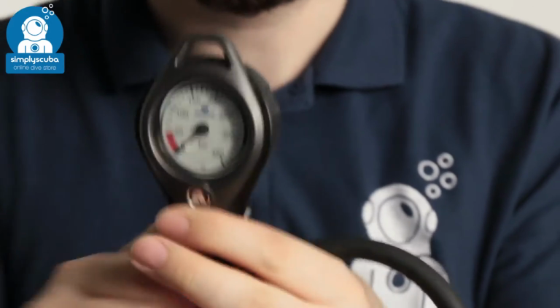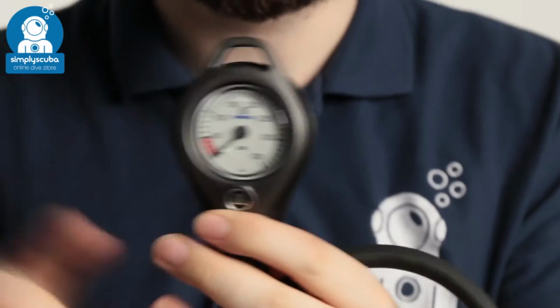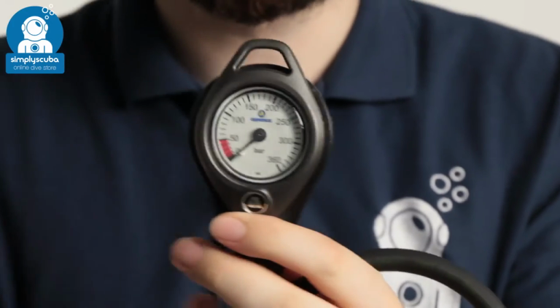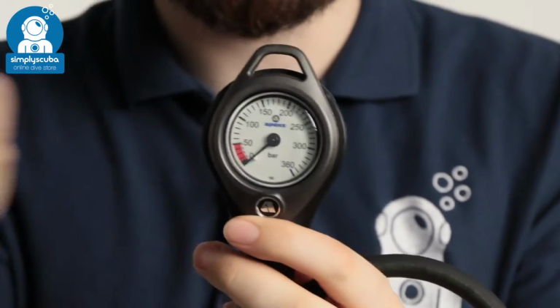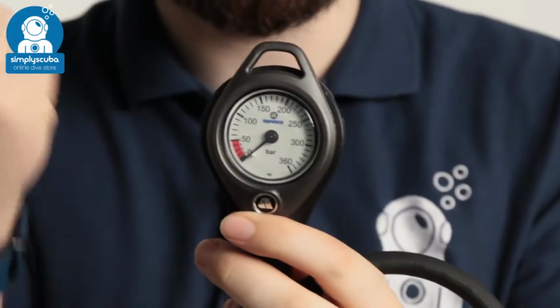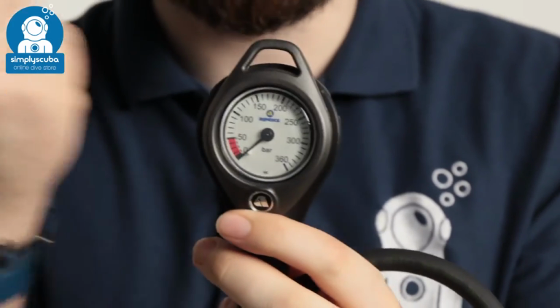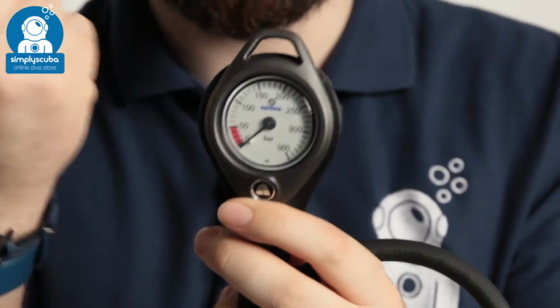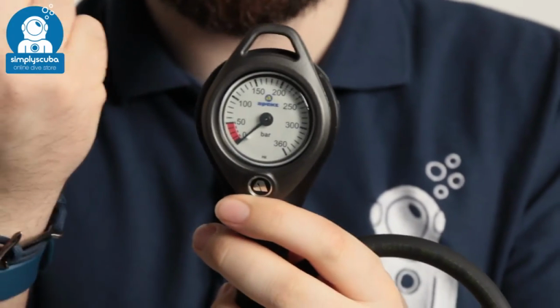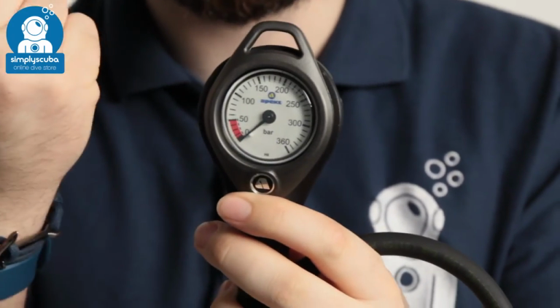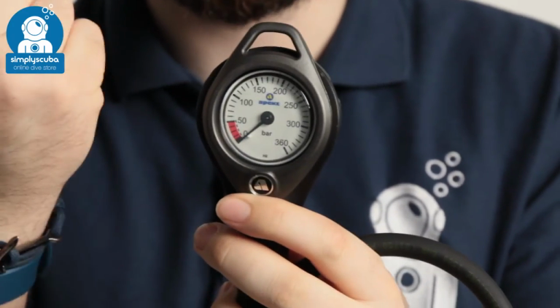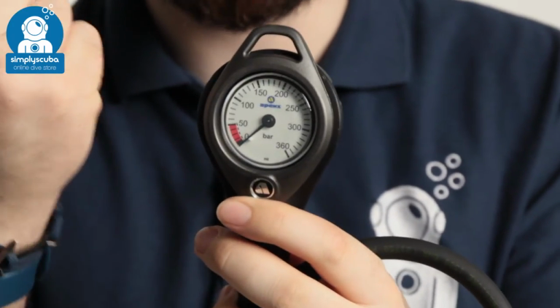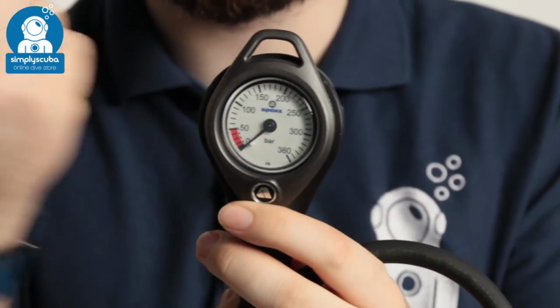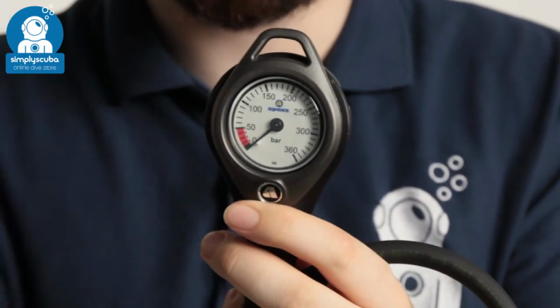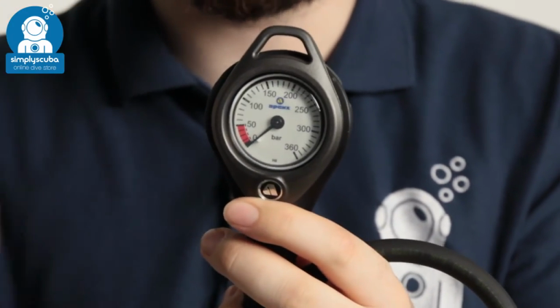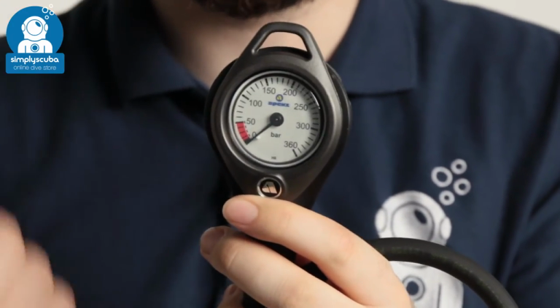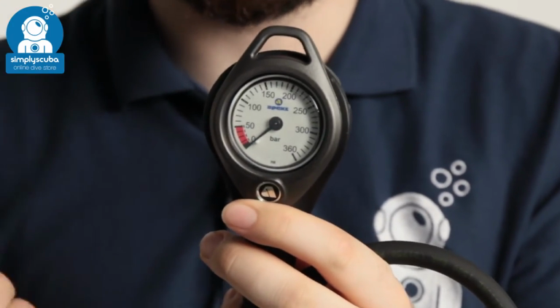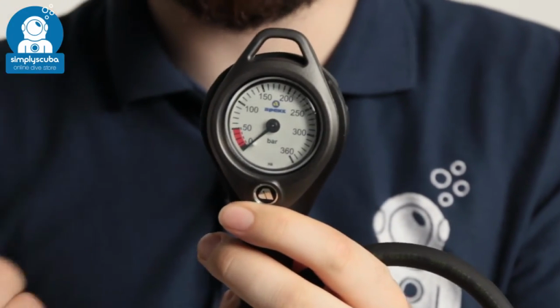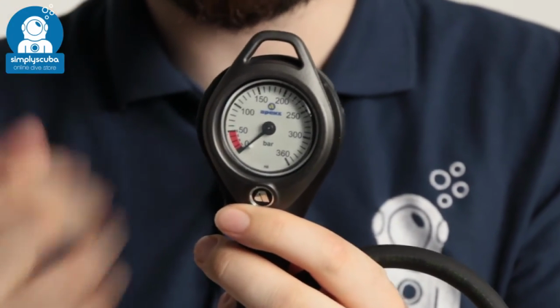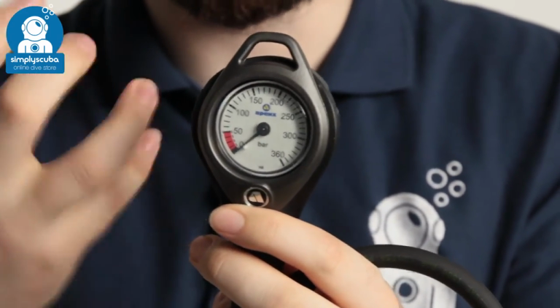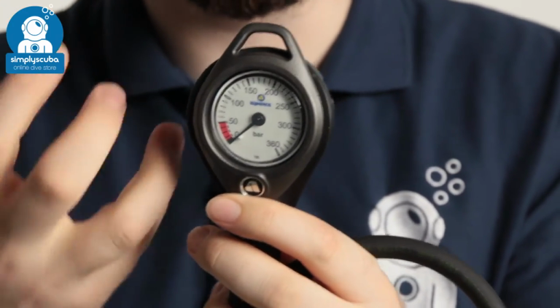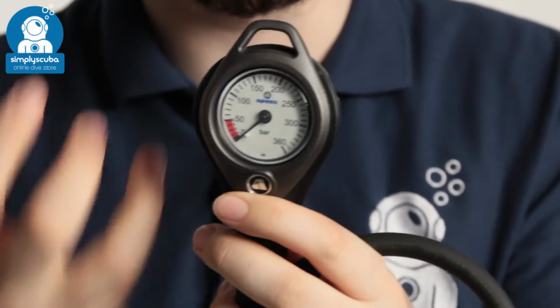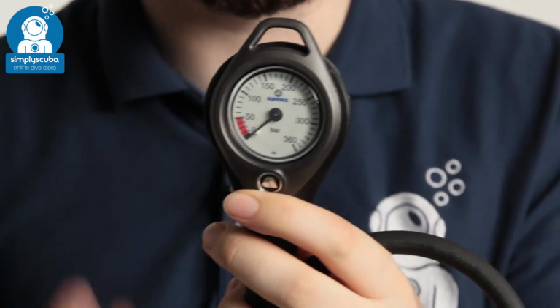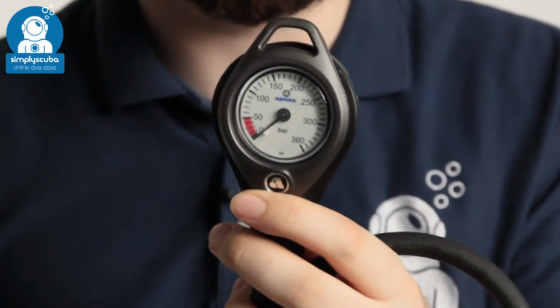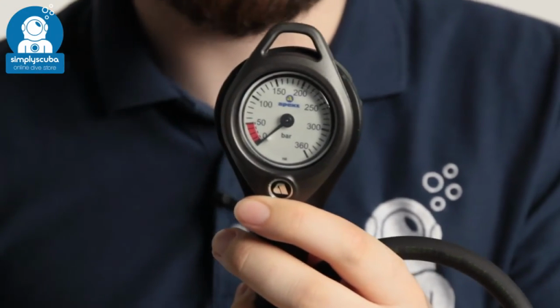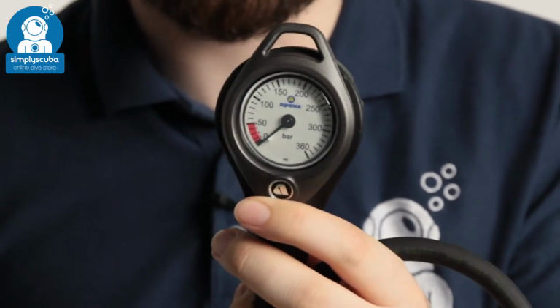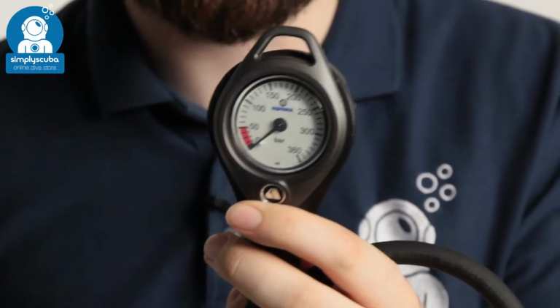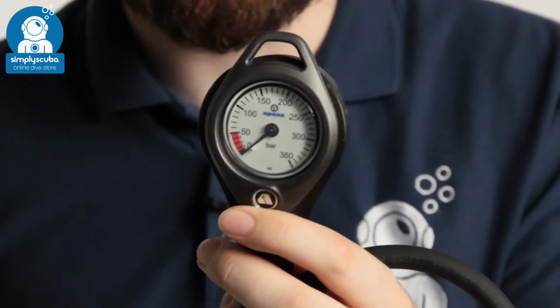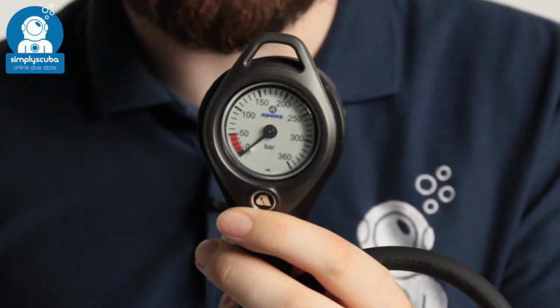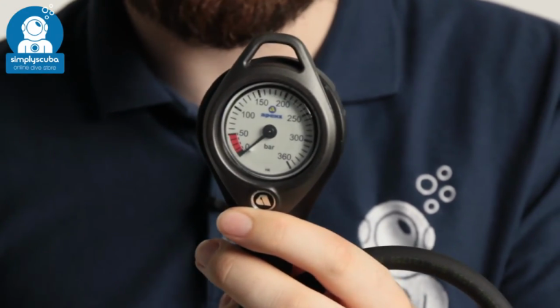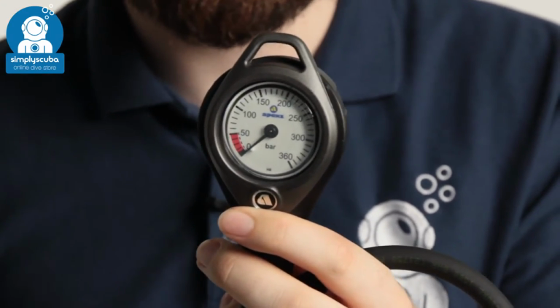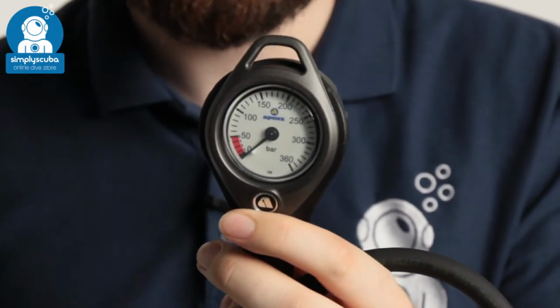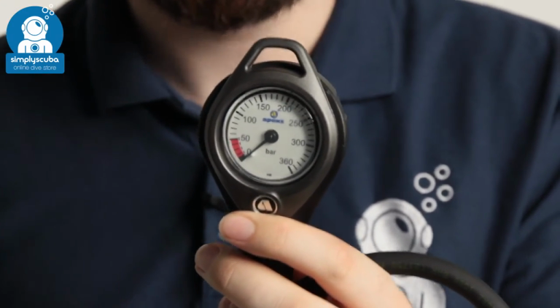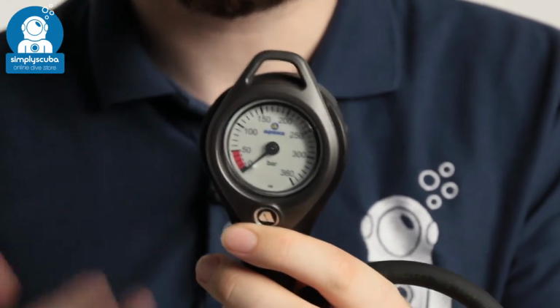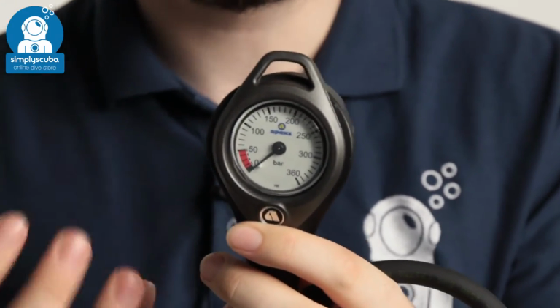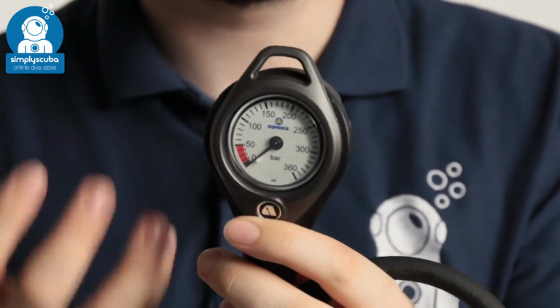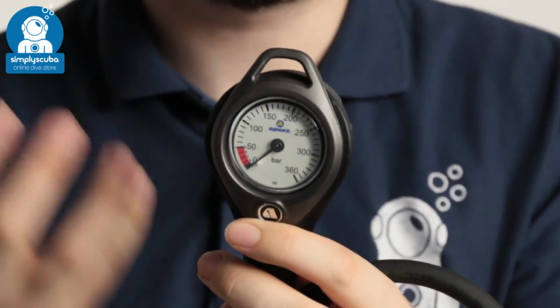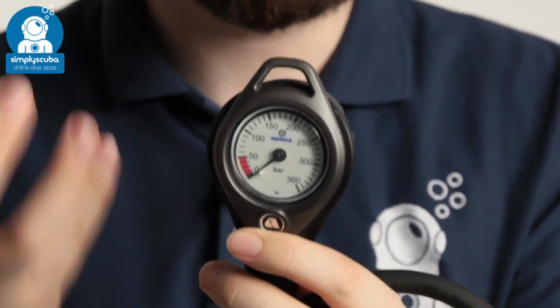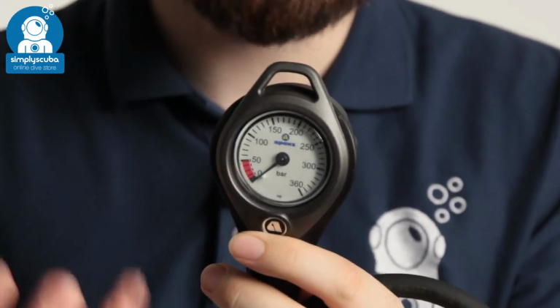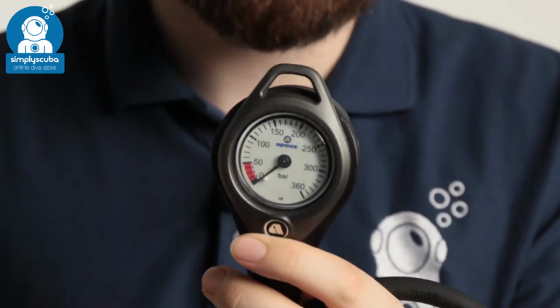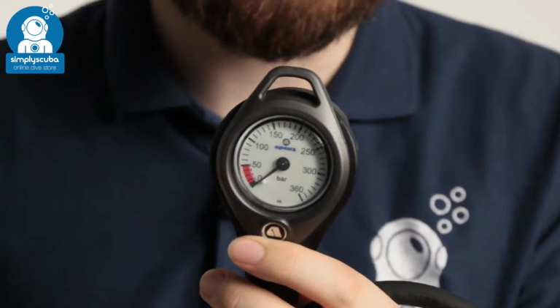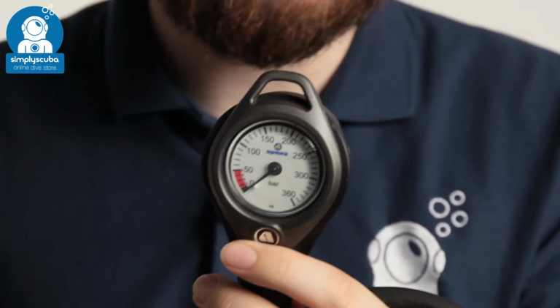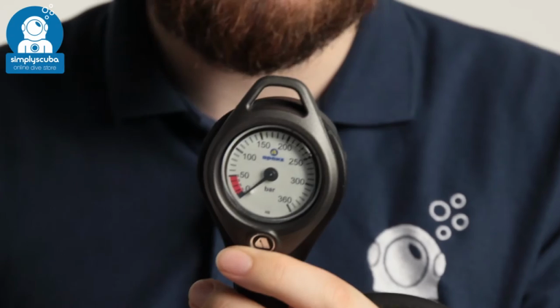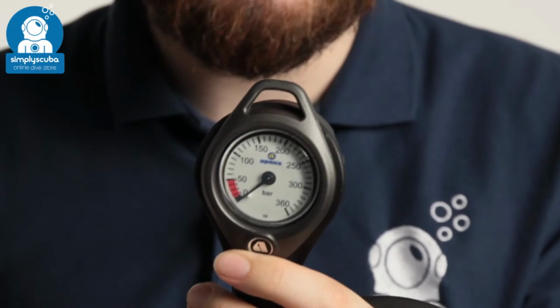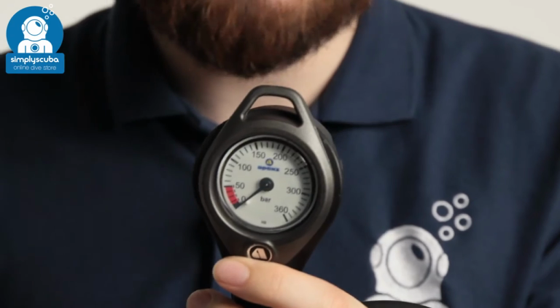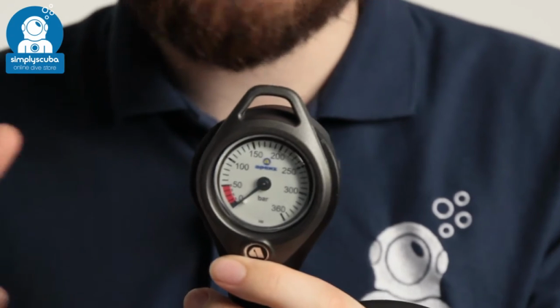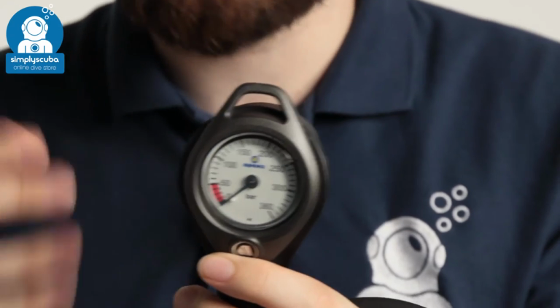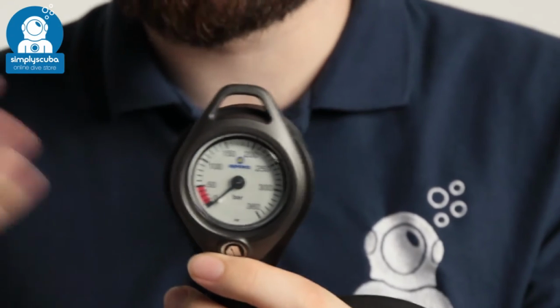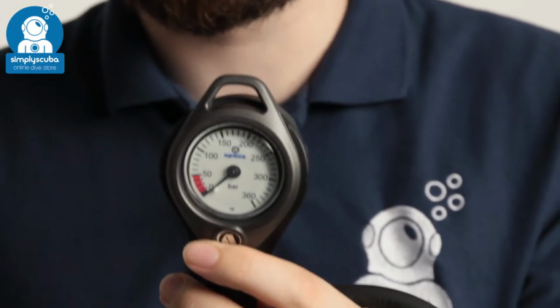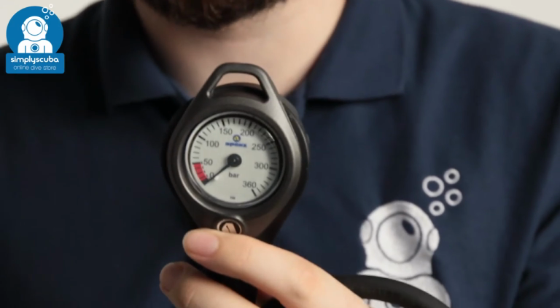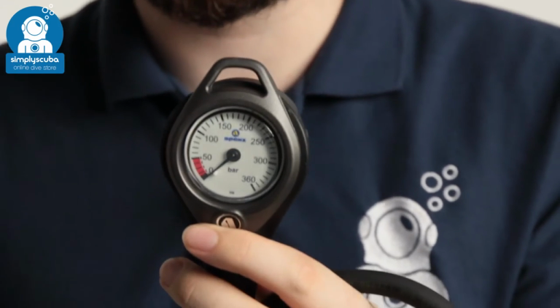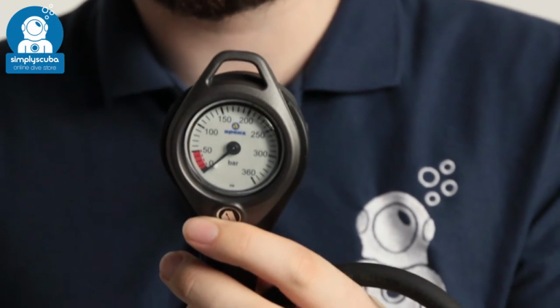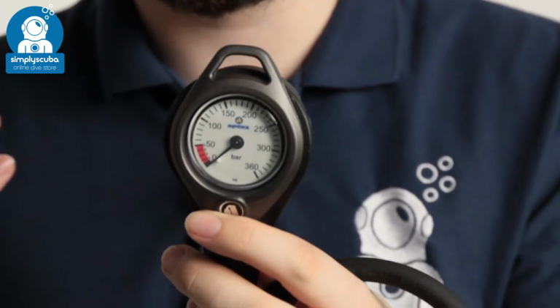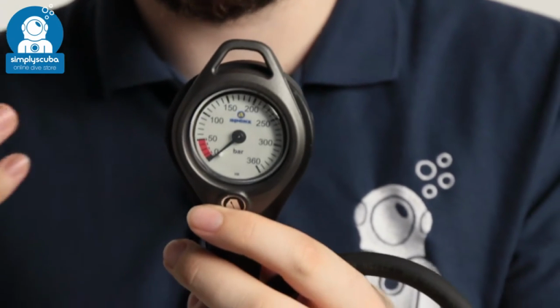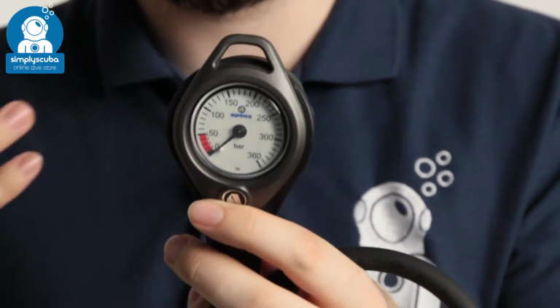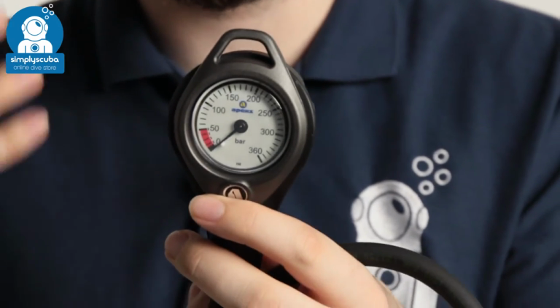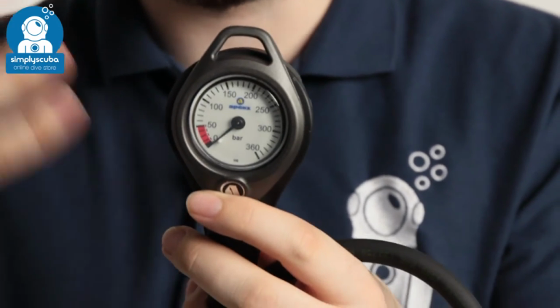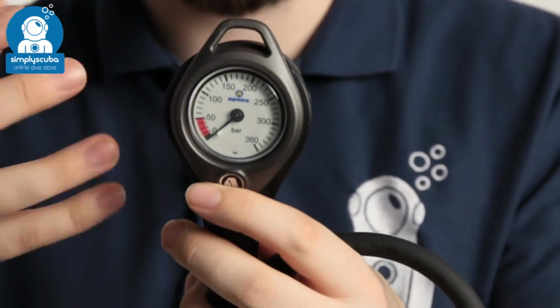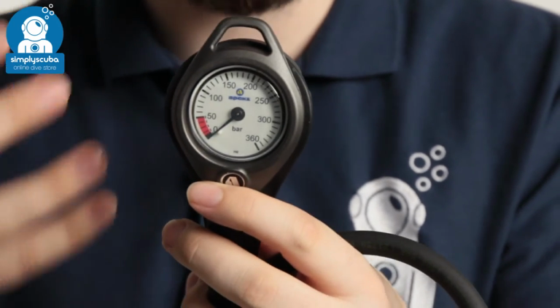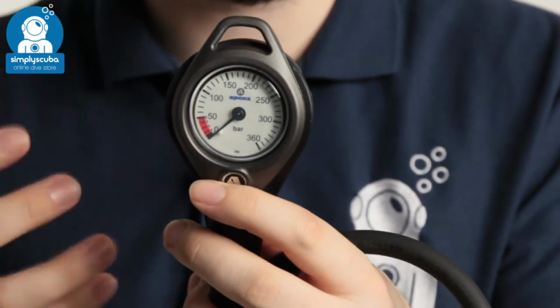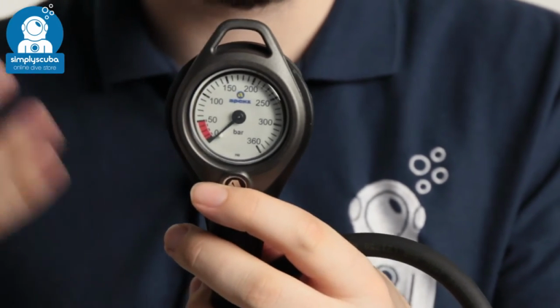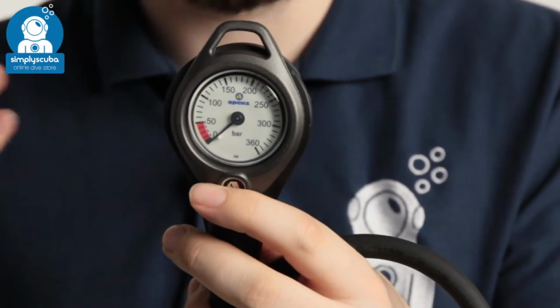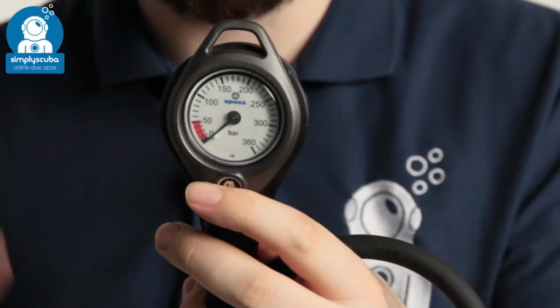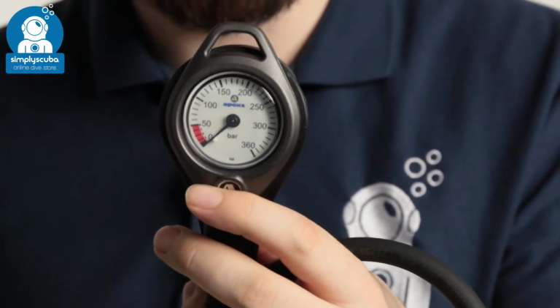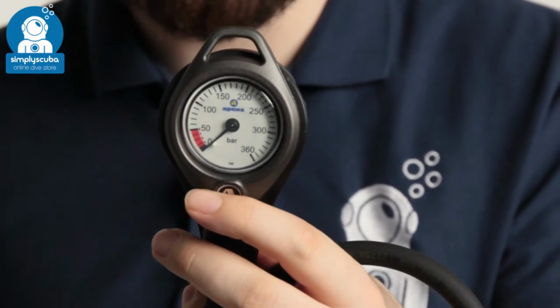The dial itself, if you shine a torch on it, will glow in the dark. So it's useful for night dives and useful for wrecks and whatnot.